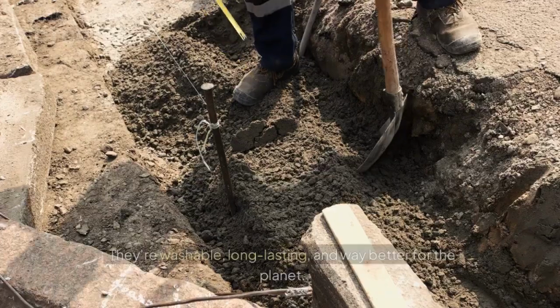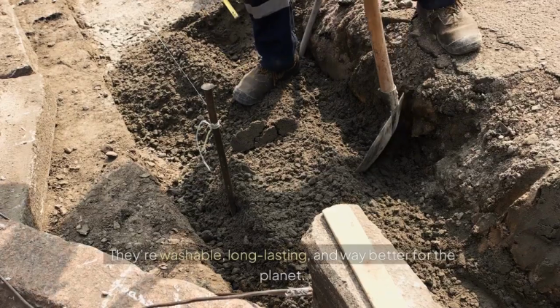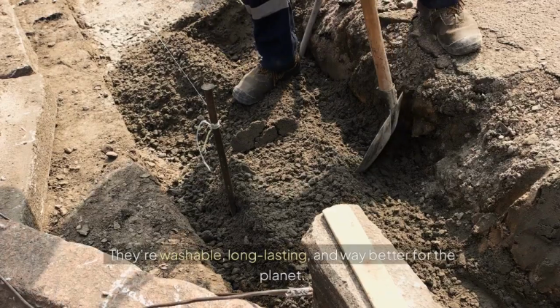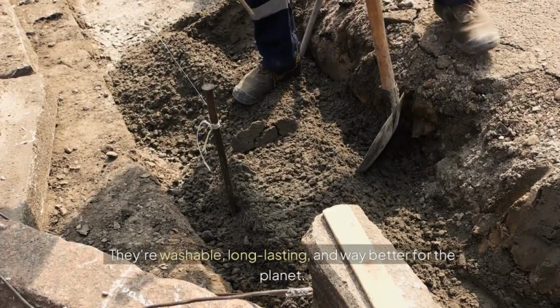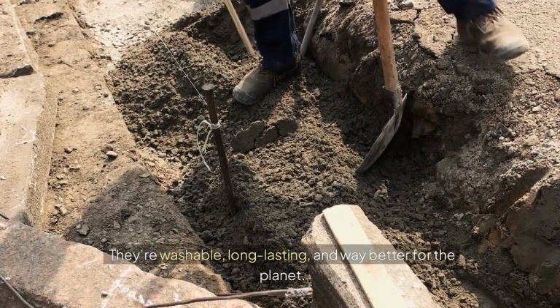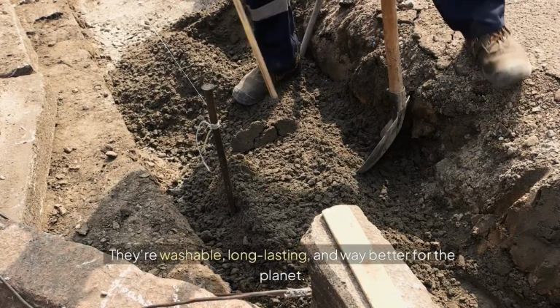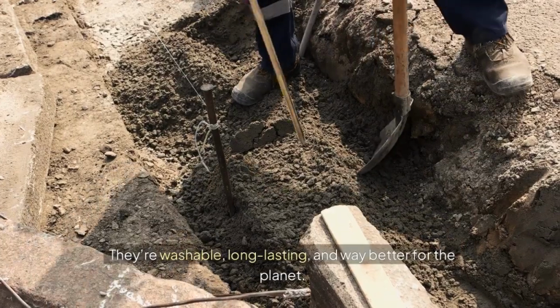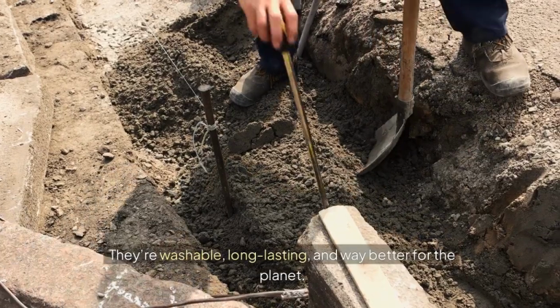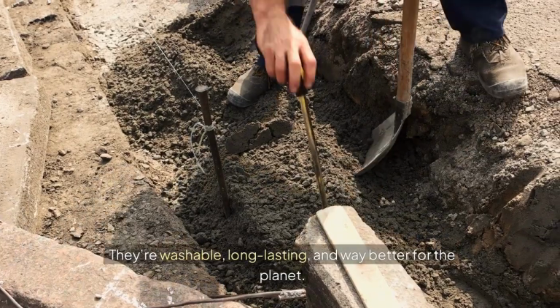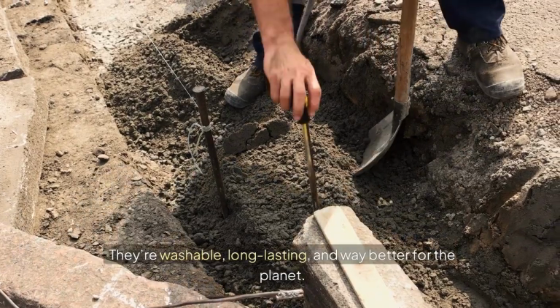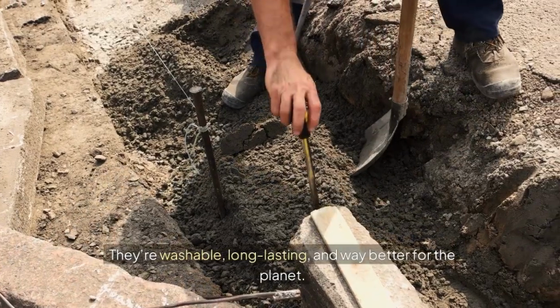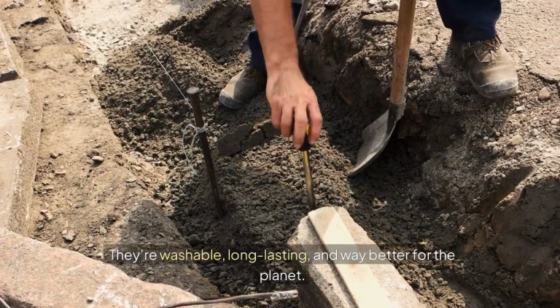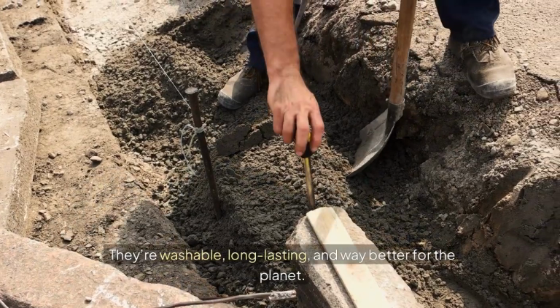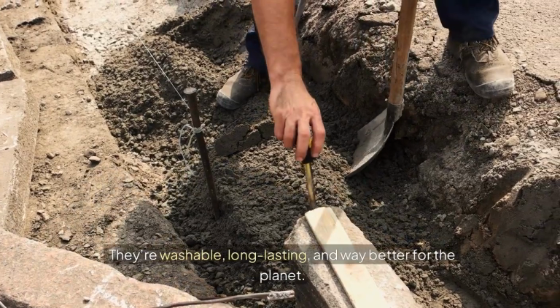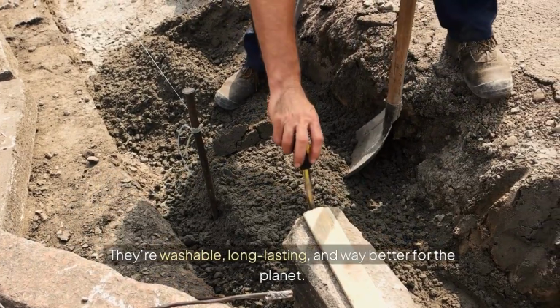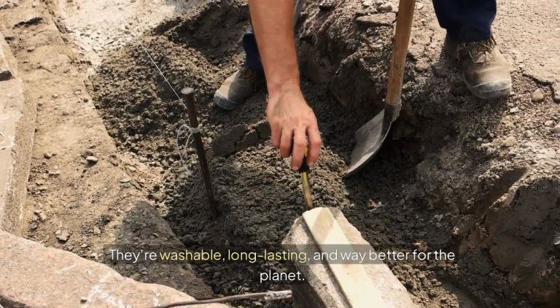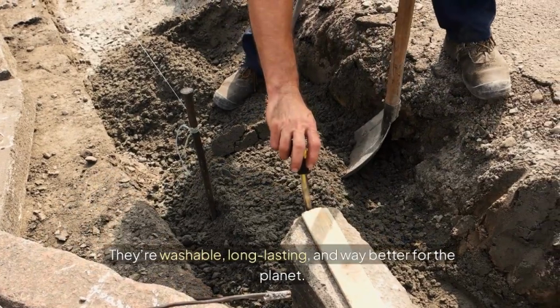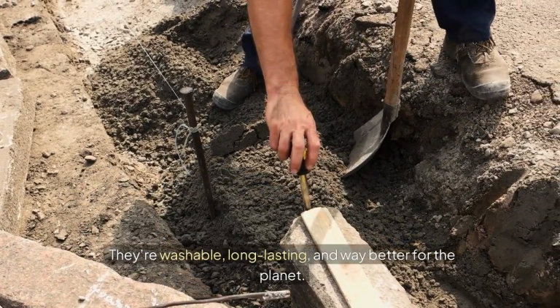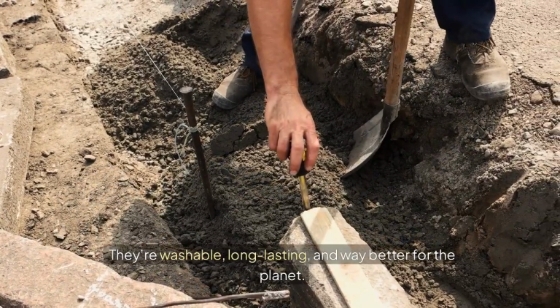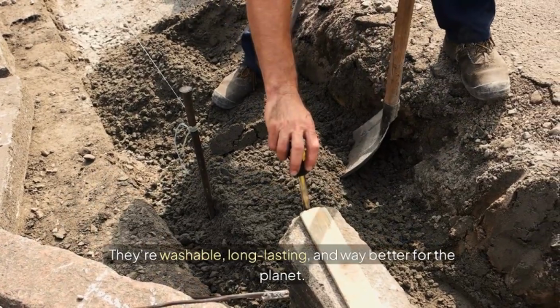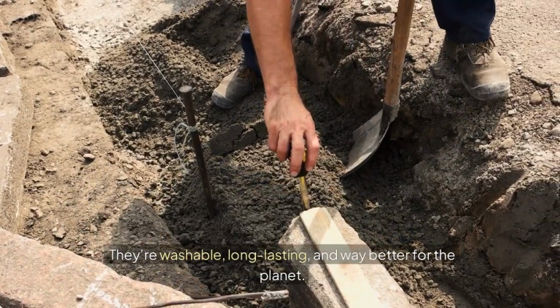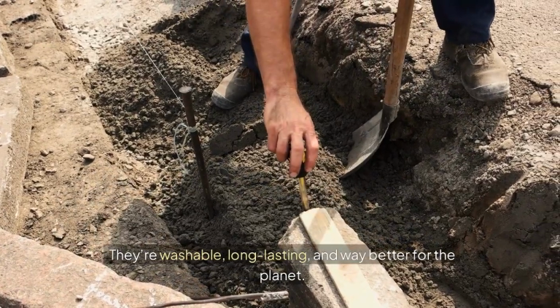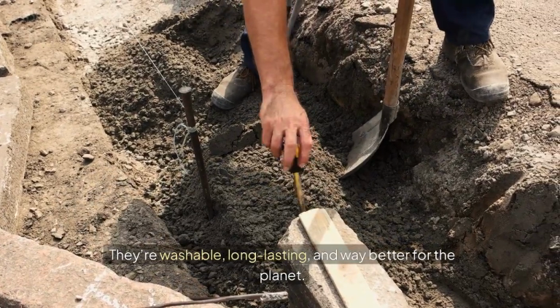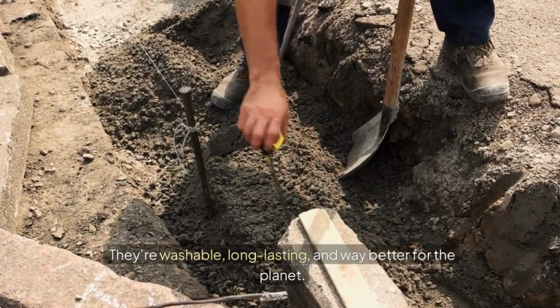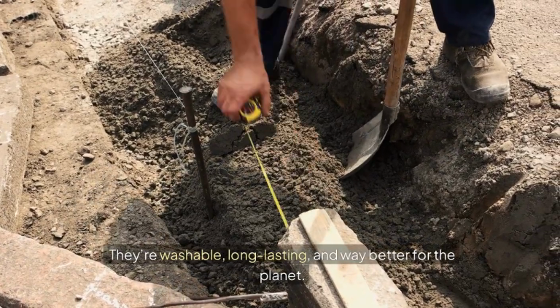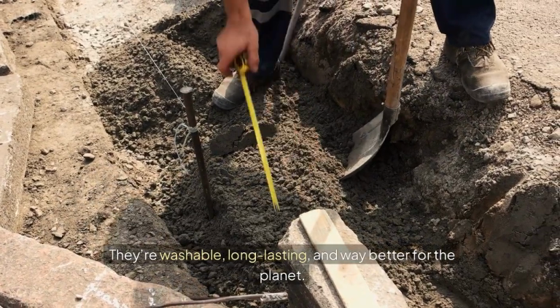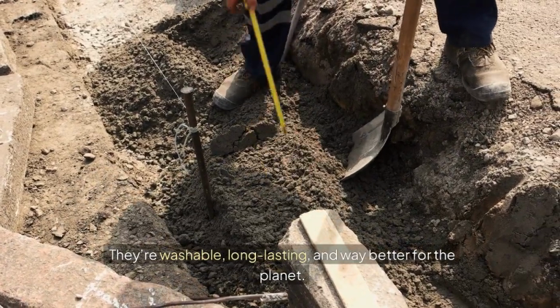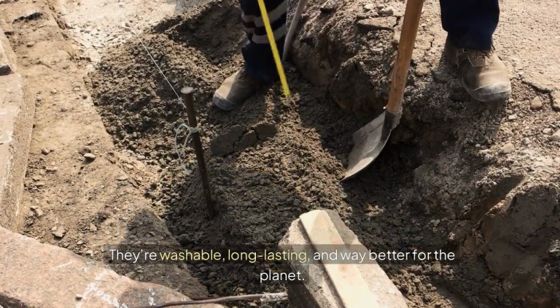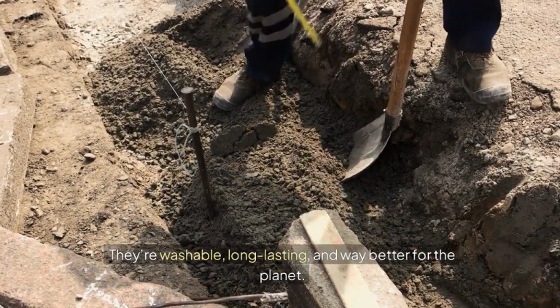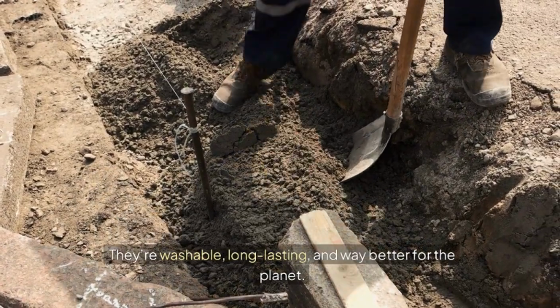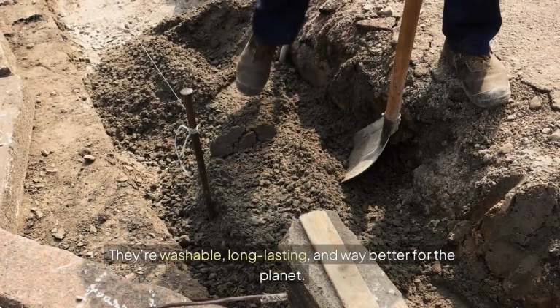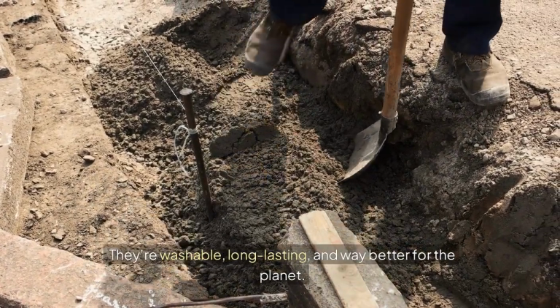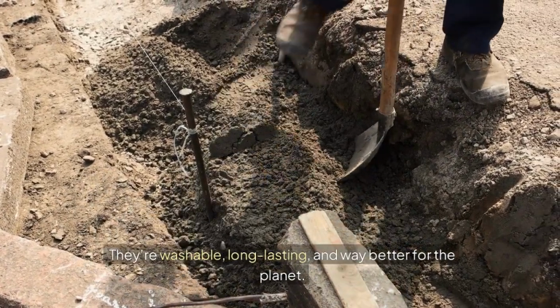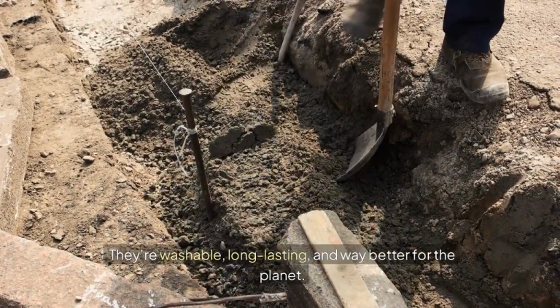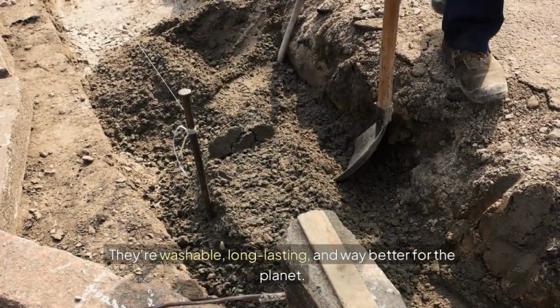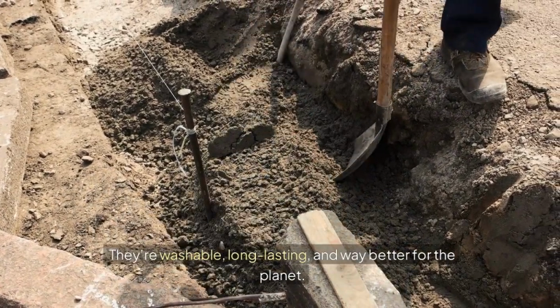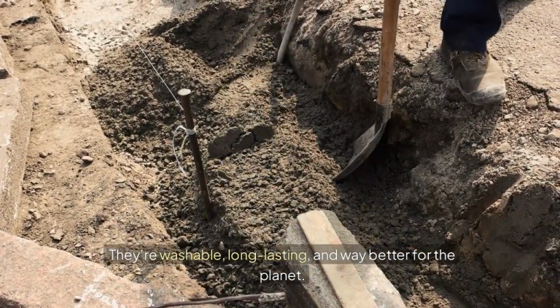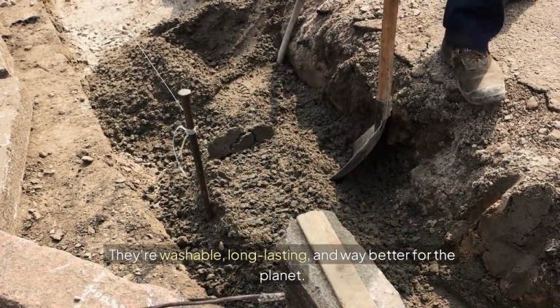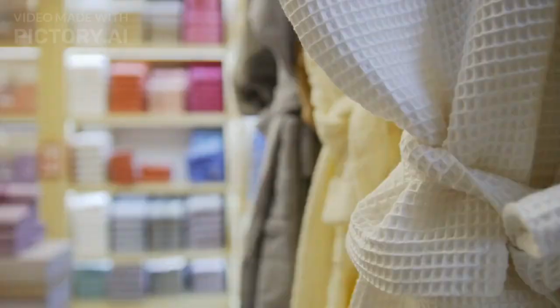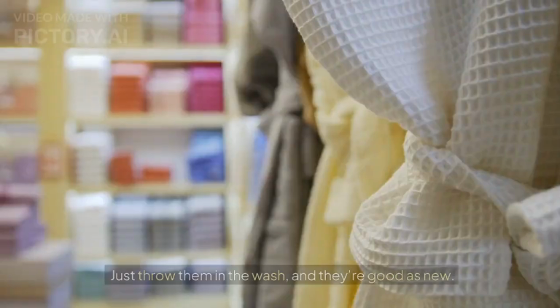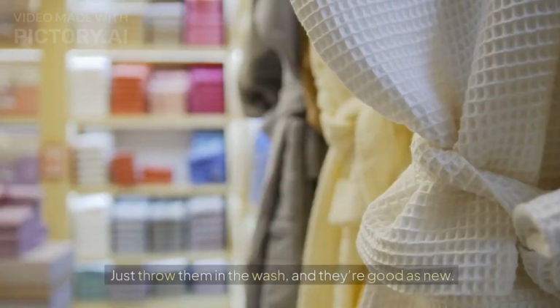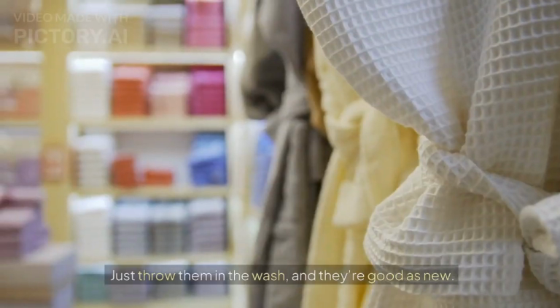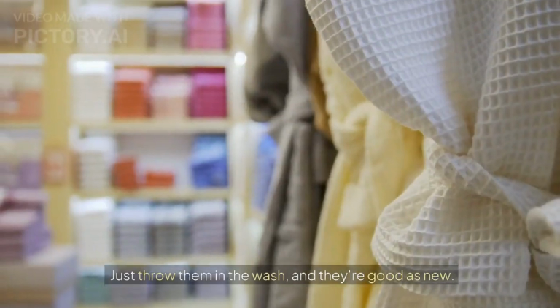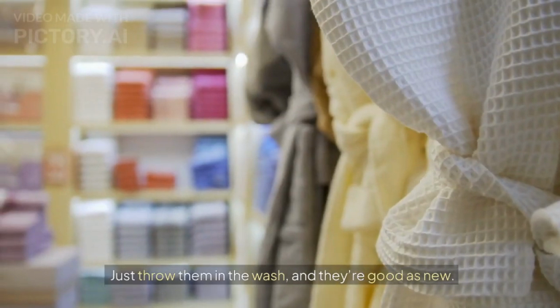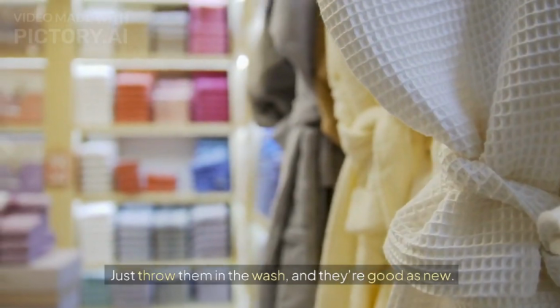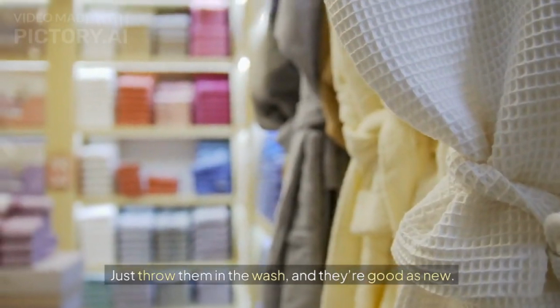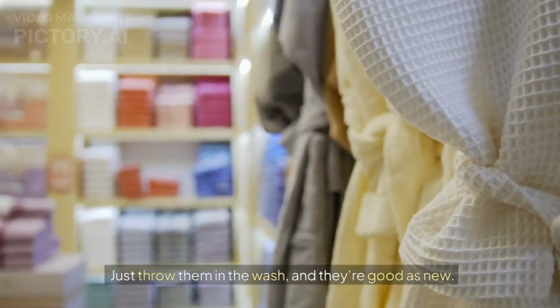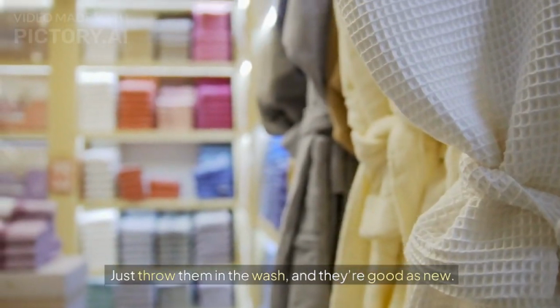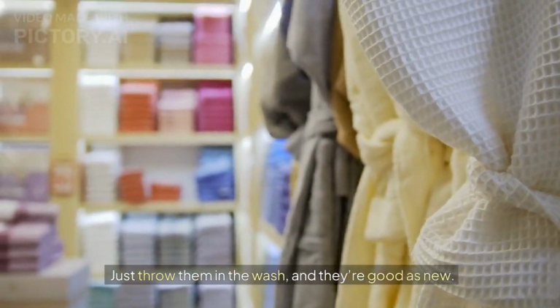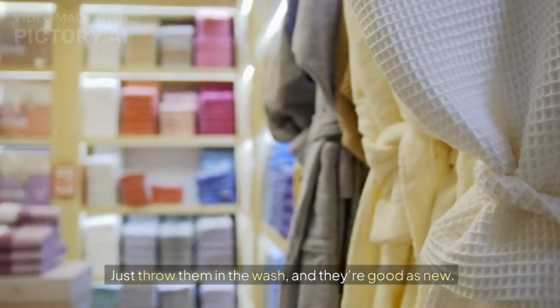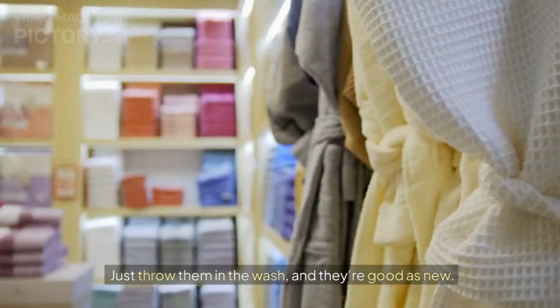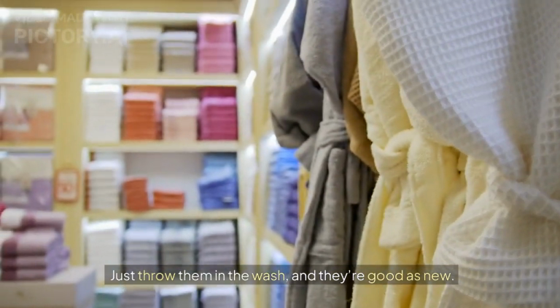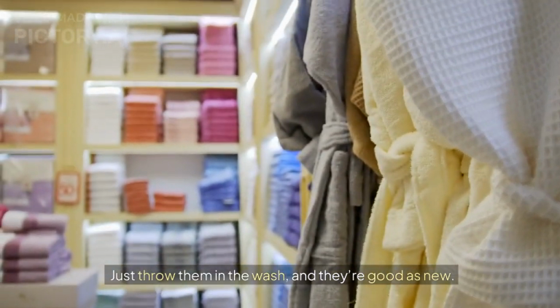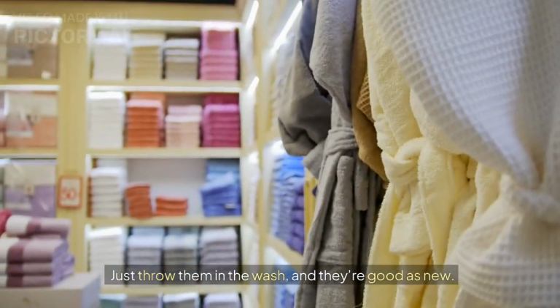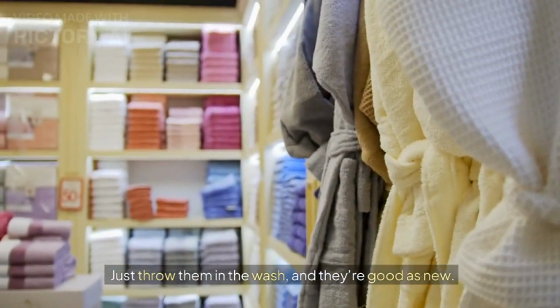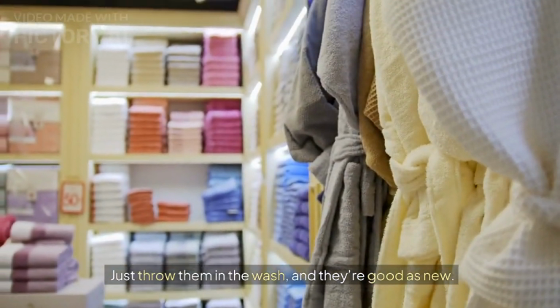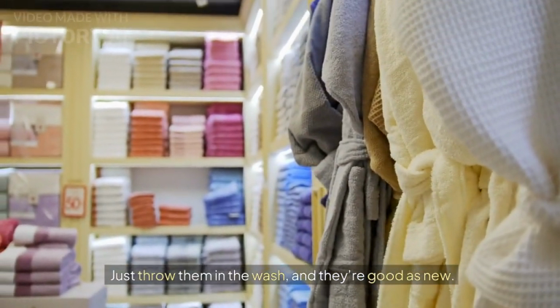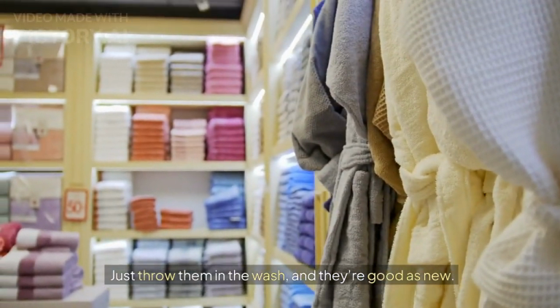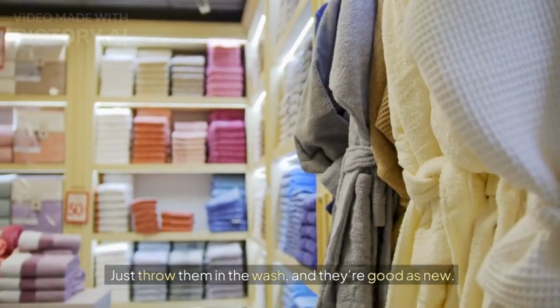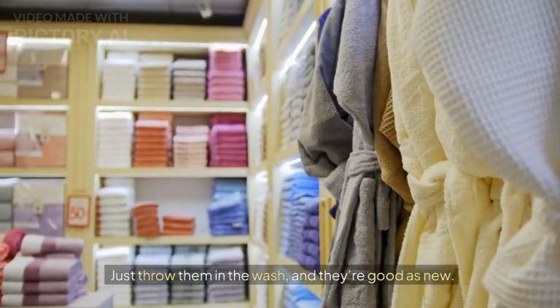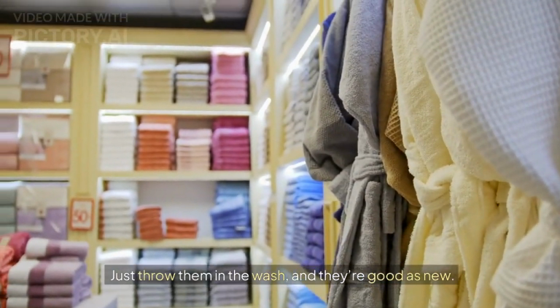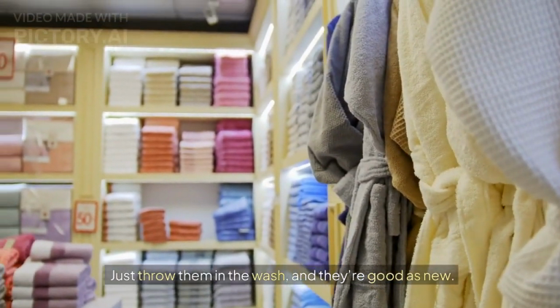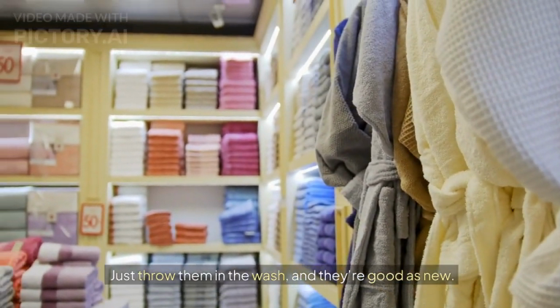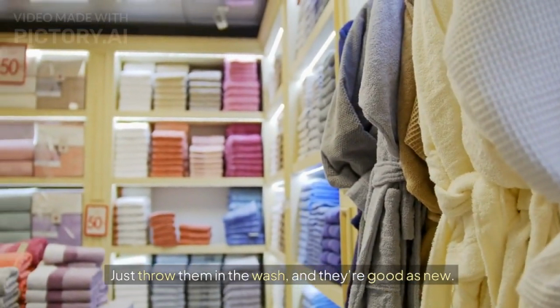Cloth towels and rags are washable, long-lasting, and way better for the planet. Just throw them in the wash, and they're good as new.